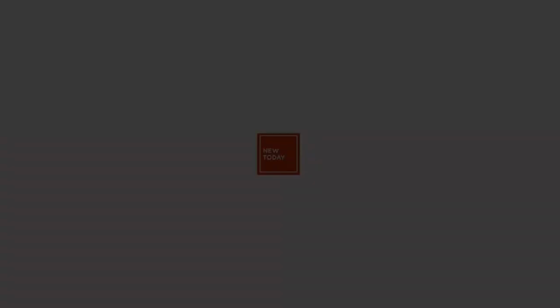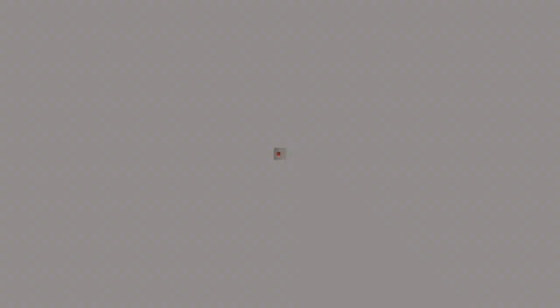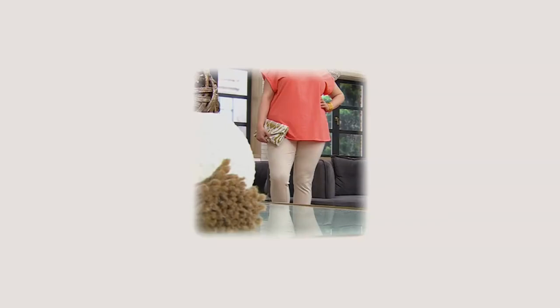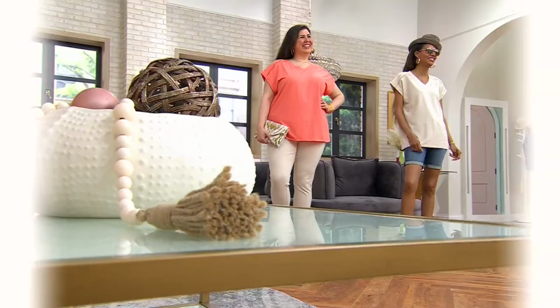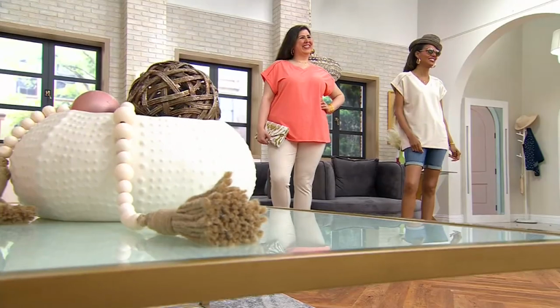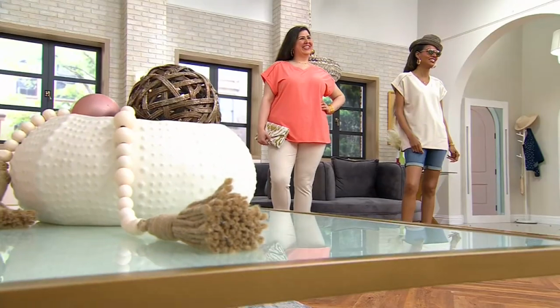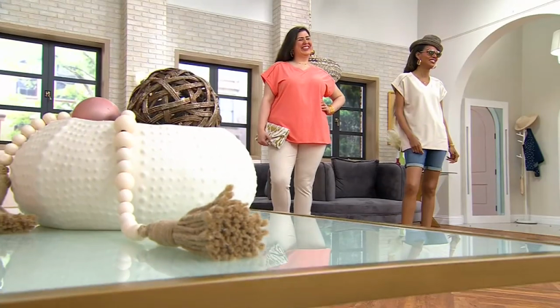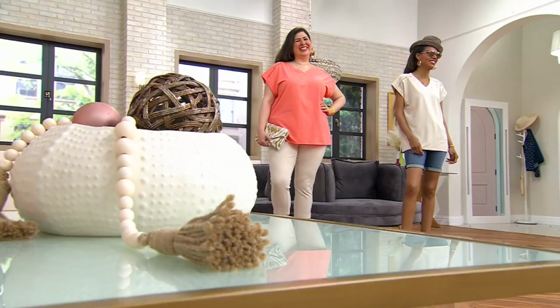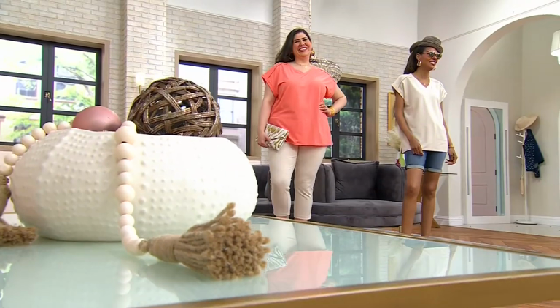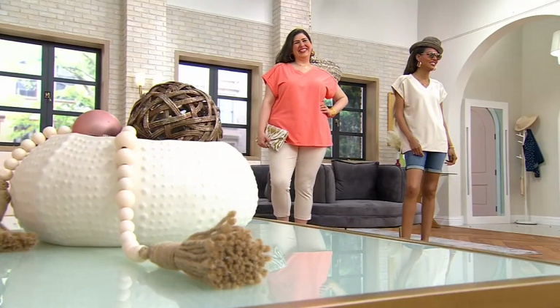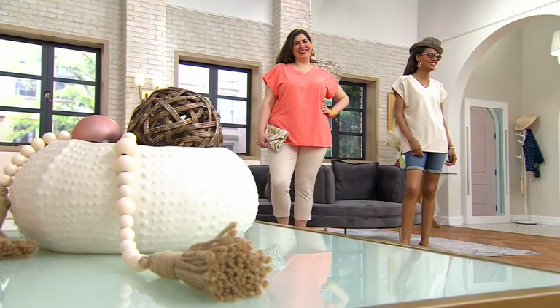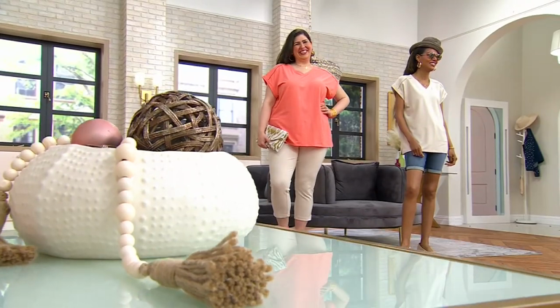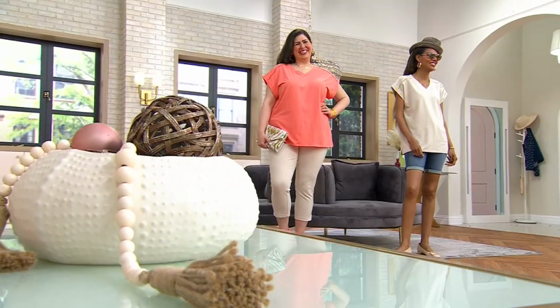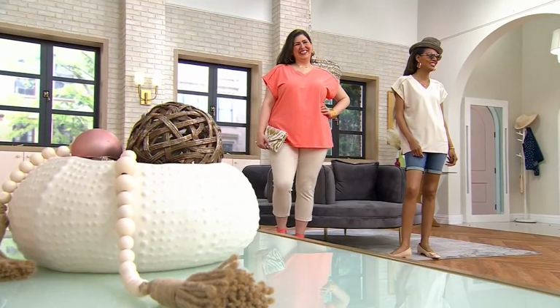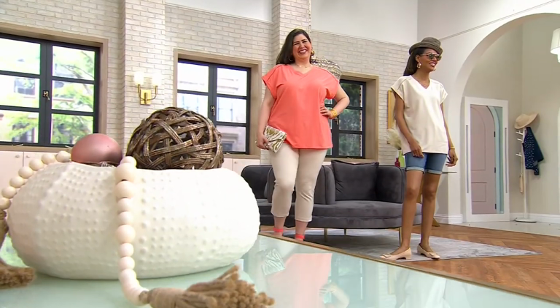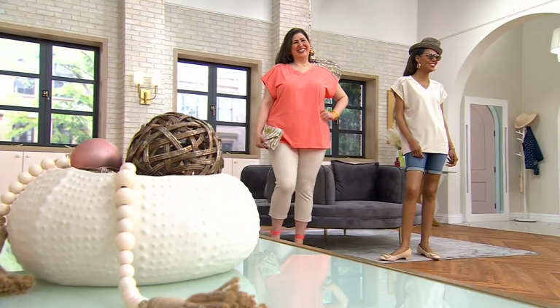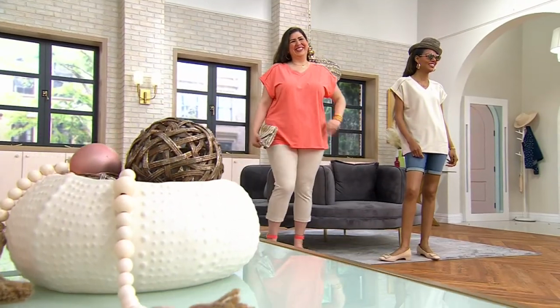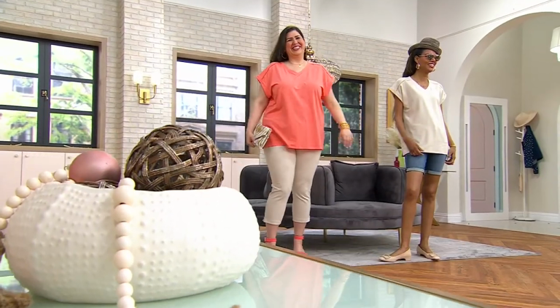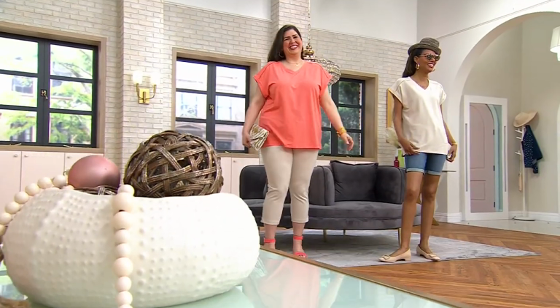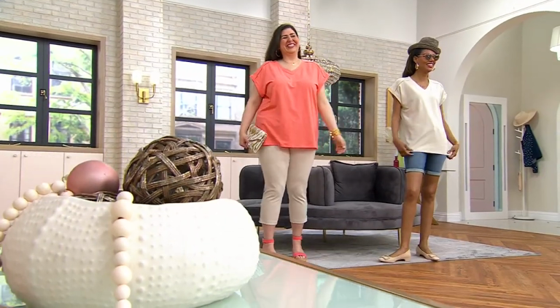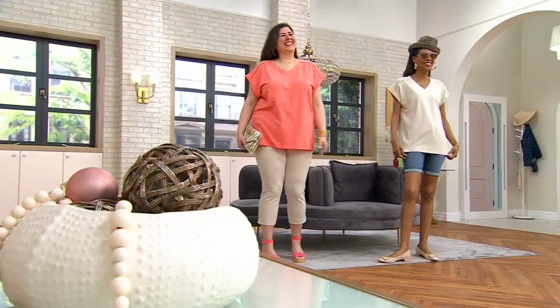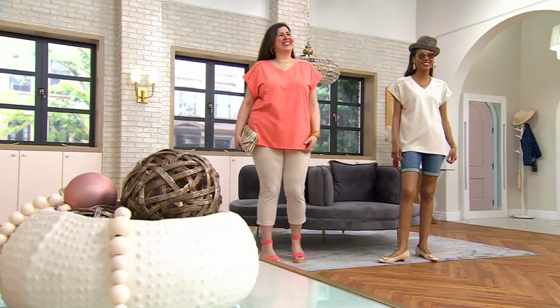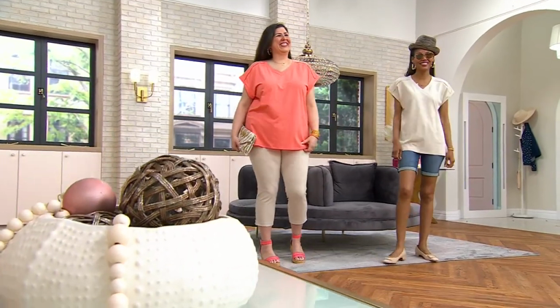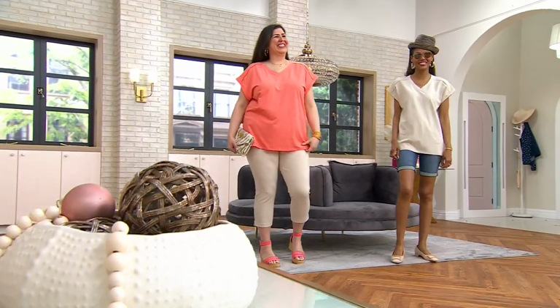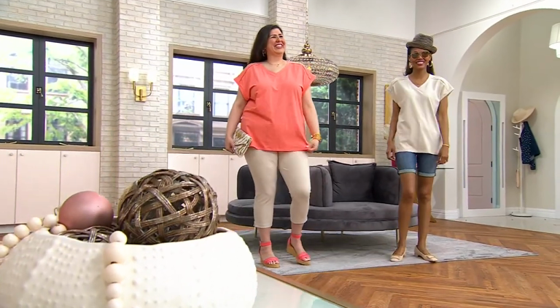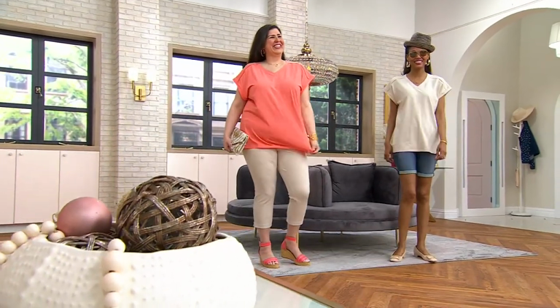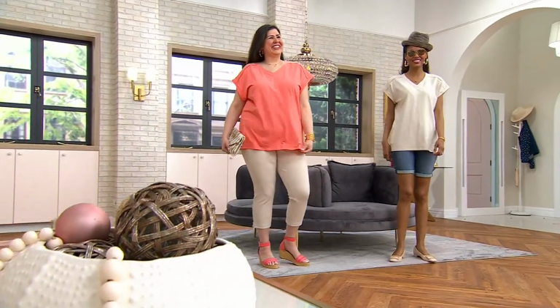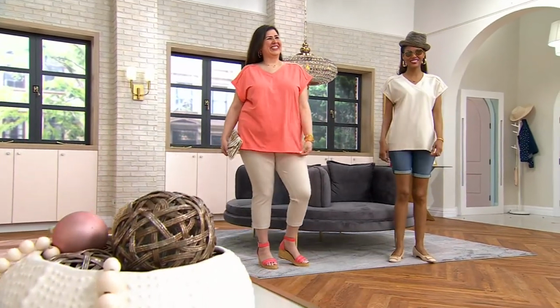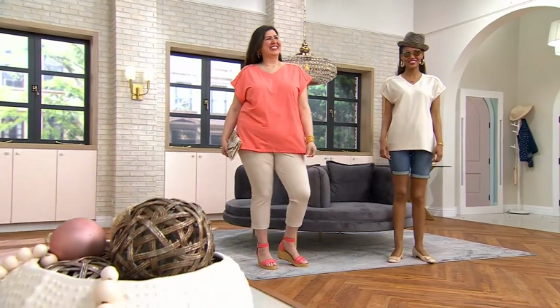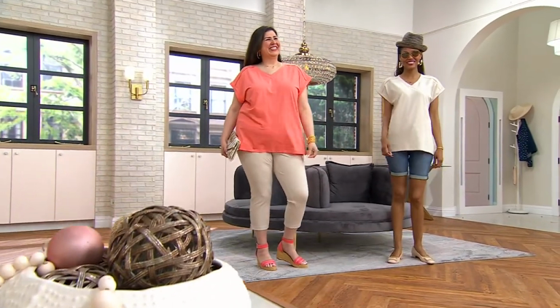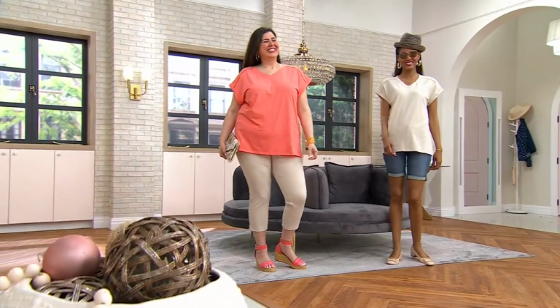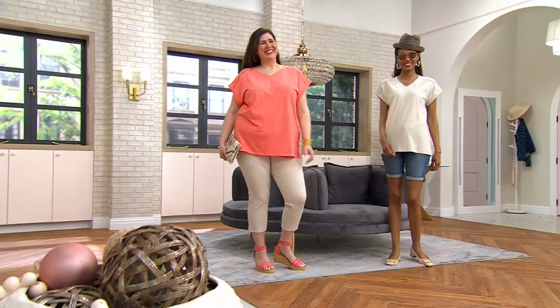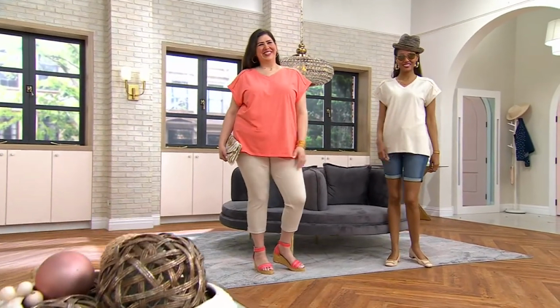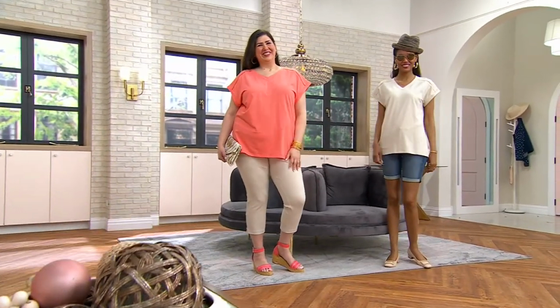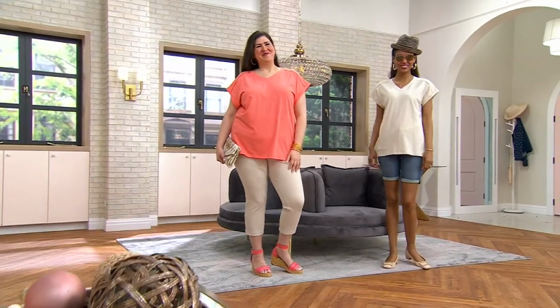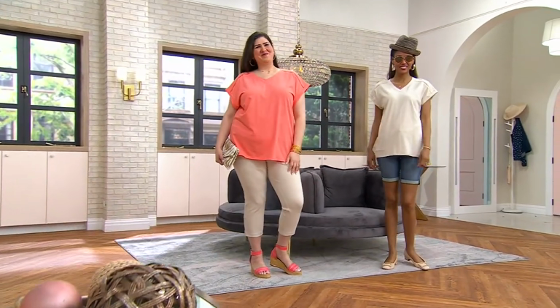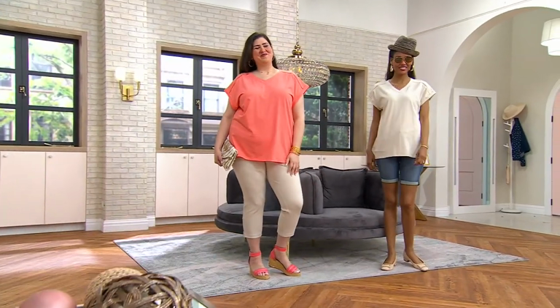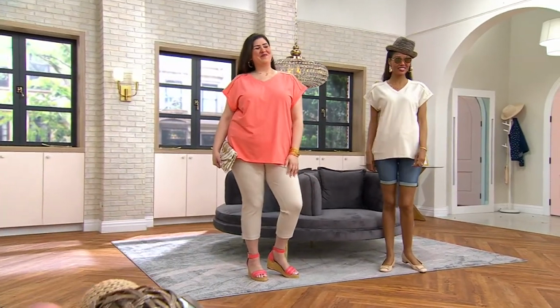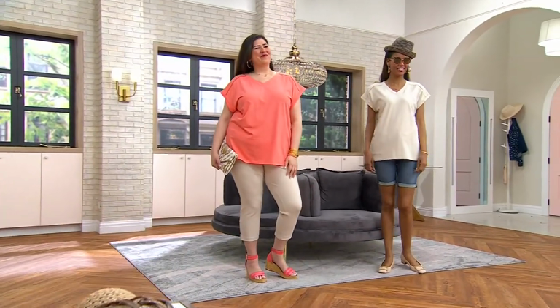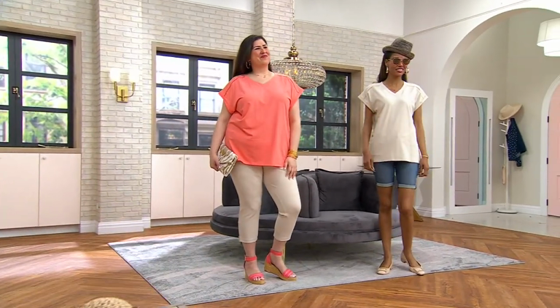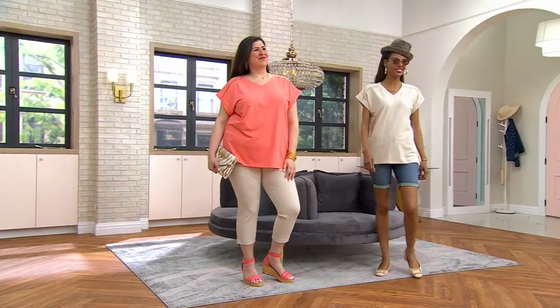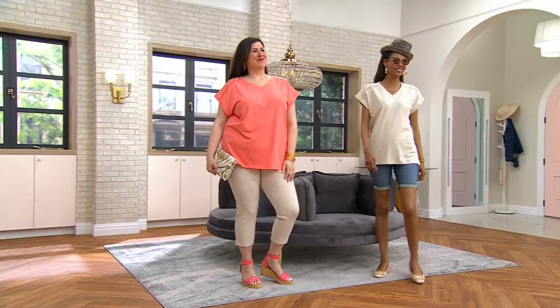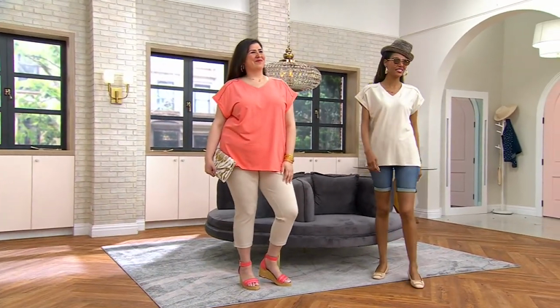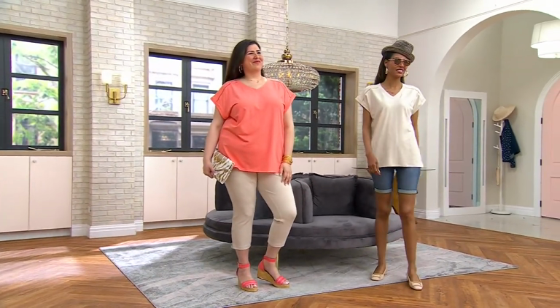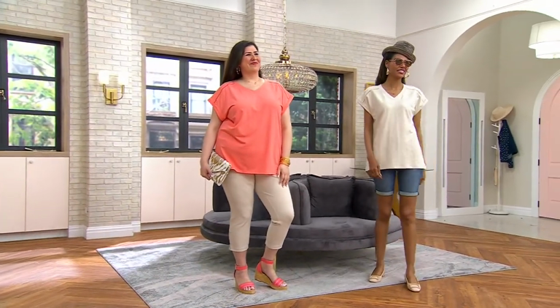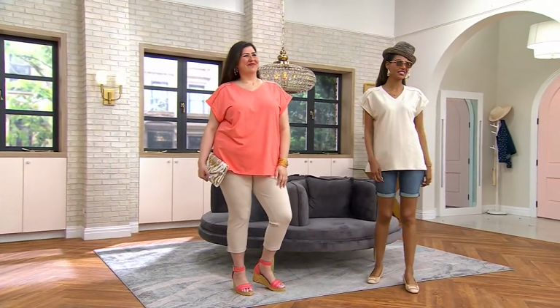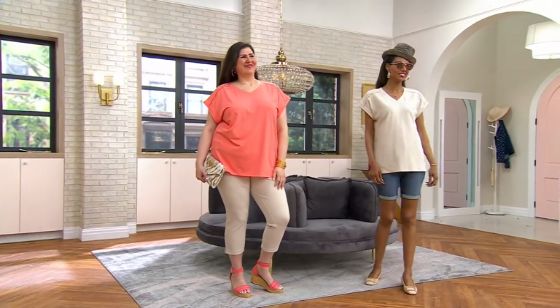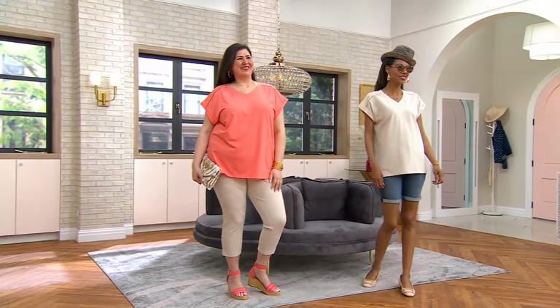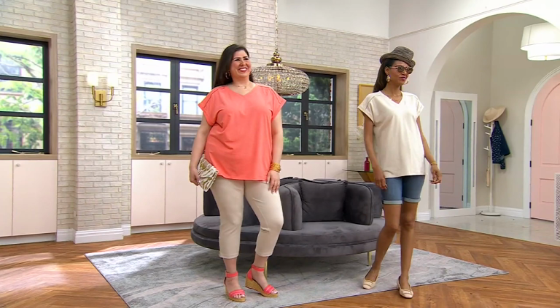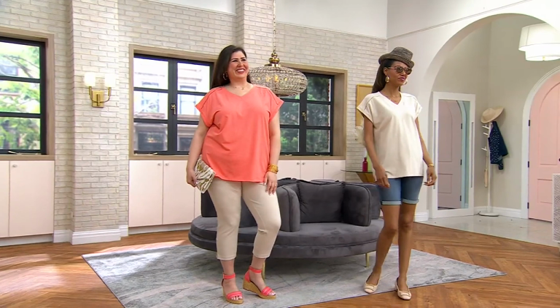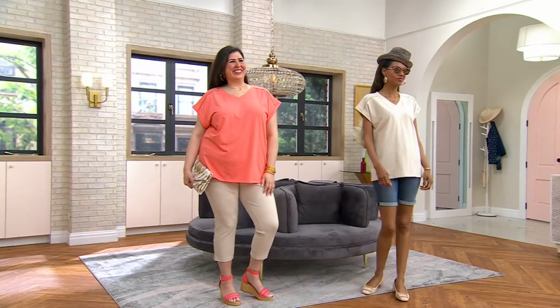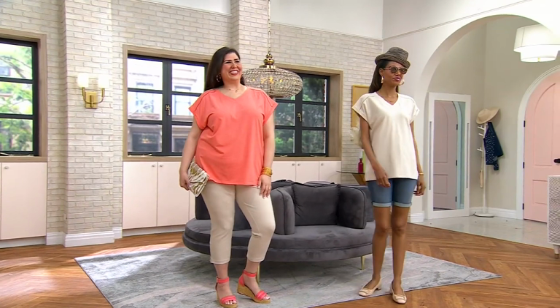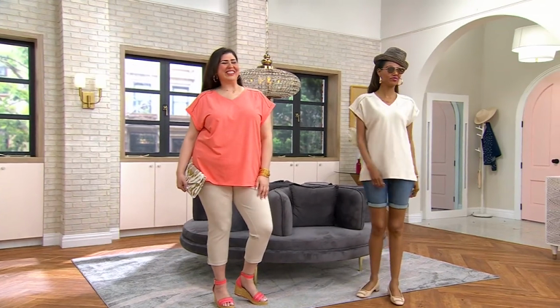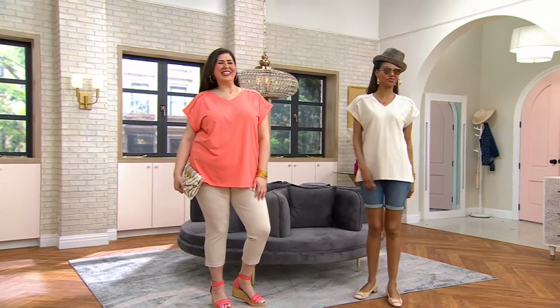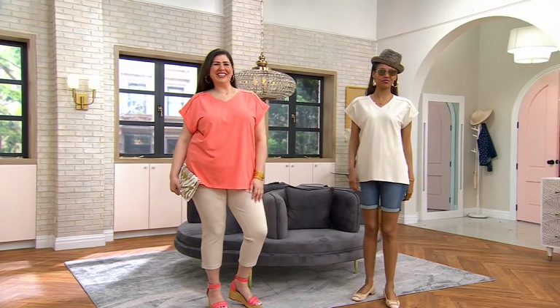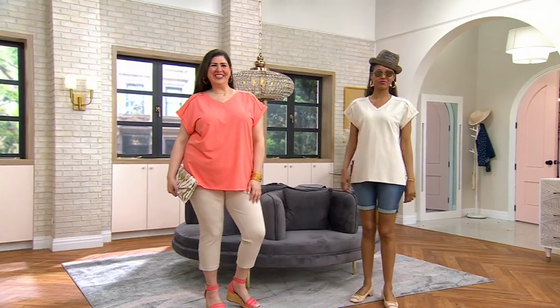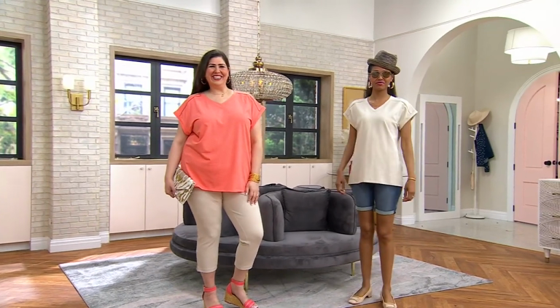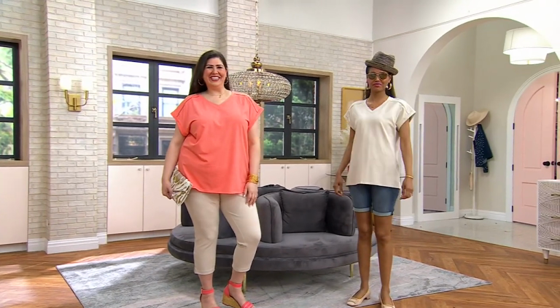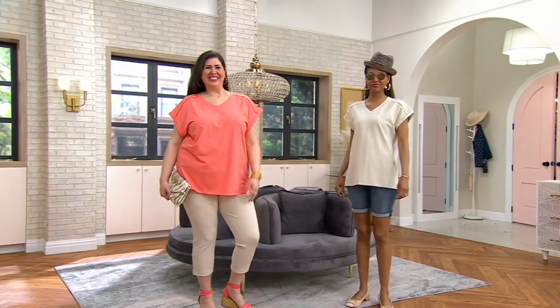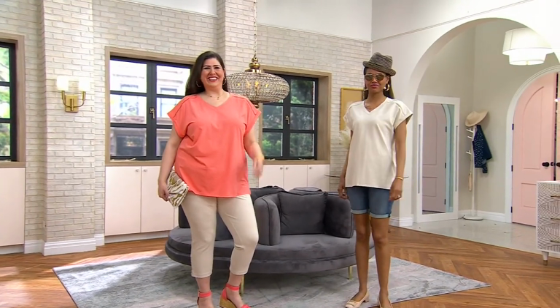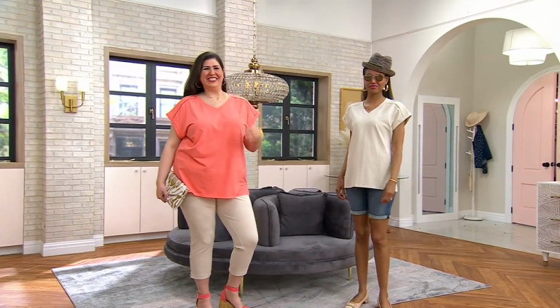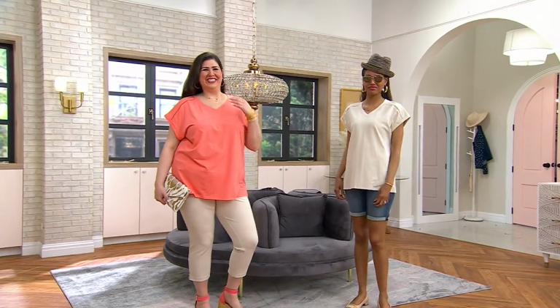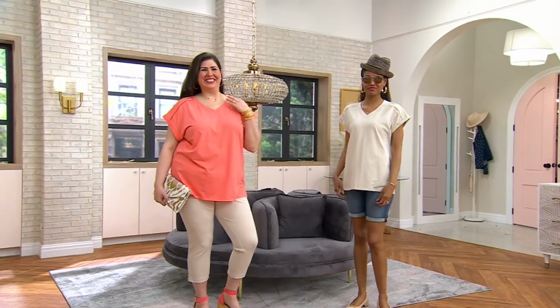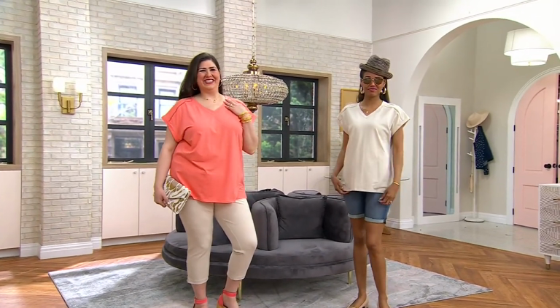My mother so much. I love your mother. She's gorgeous. Thank you. You're so sweet. Listen, you know what's gorgeous? This top.